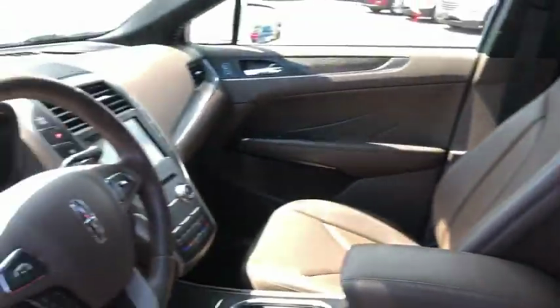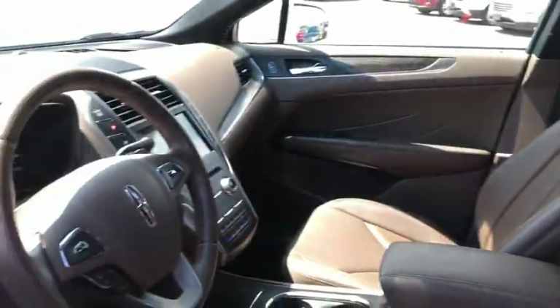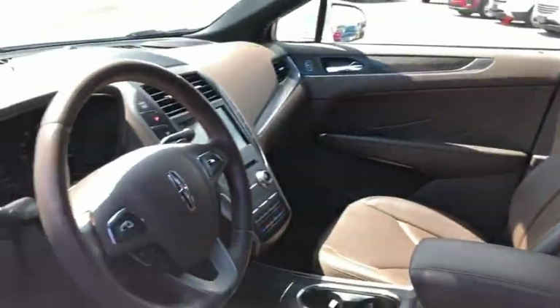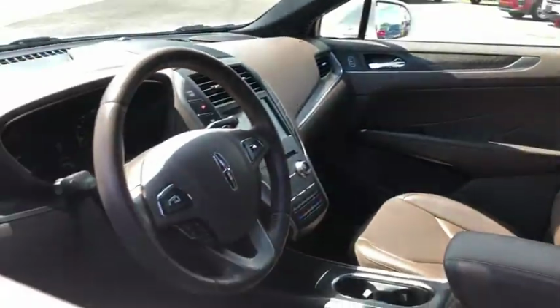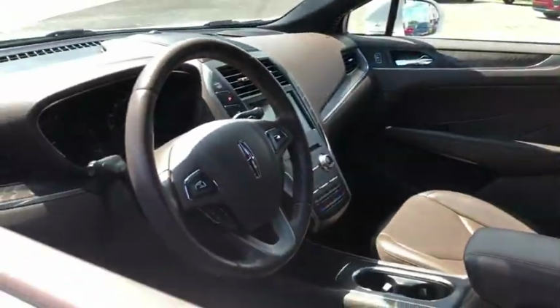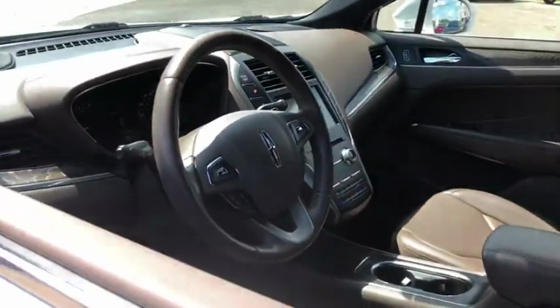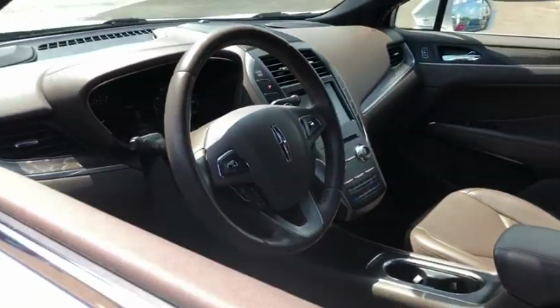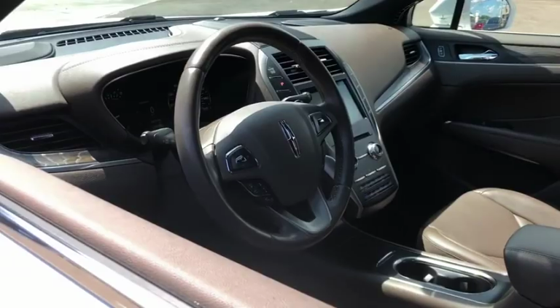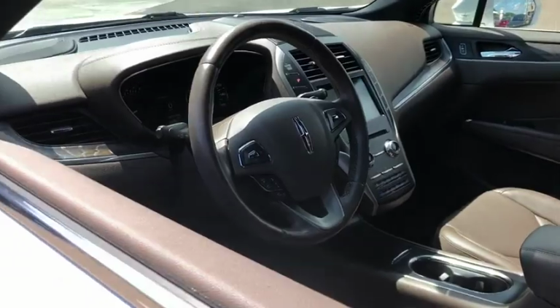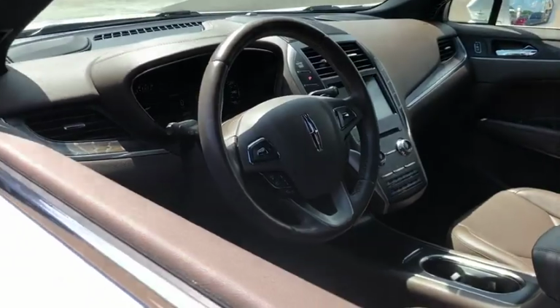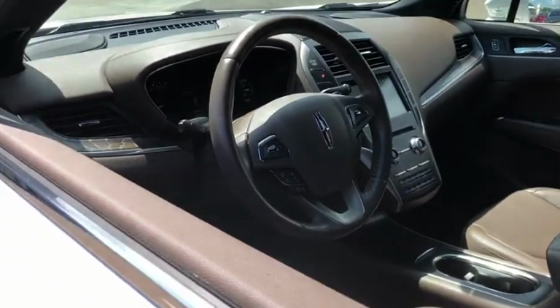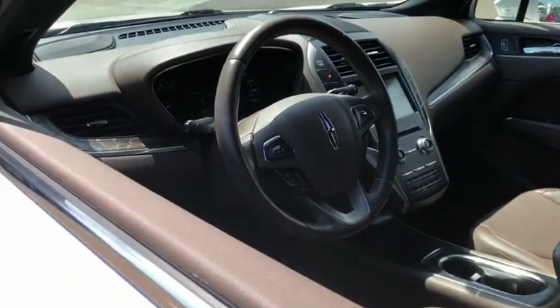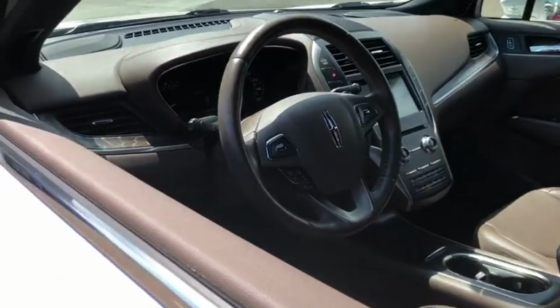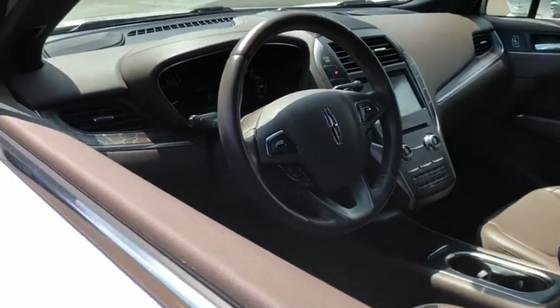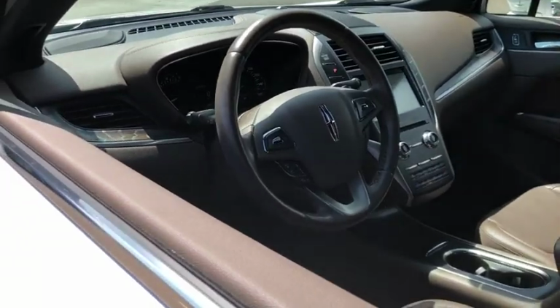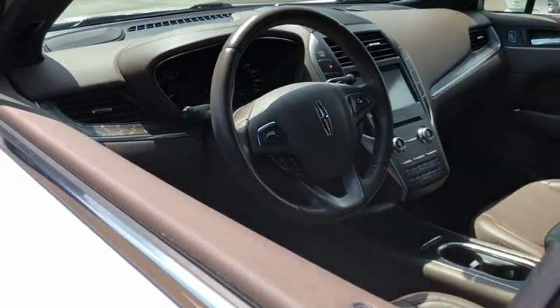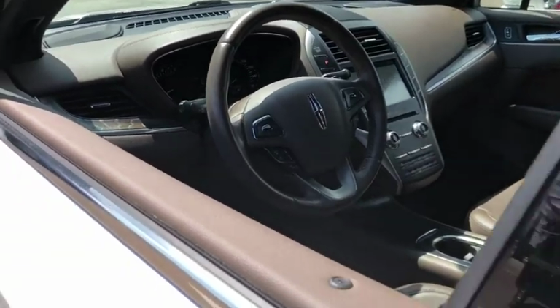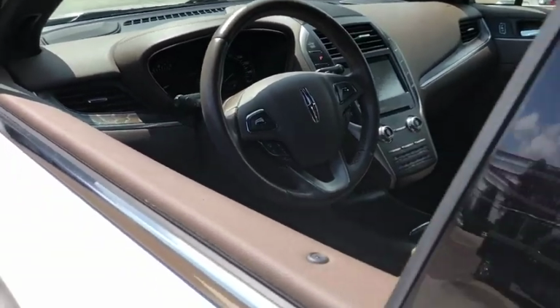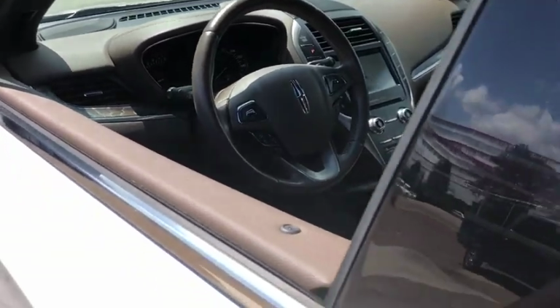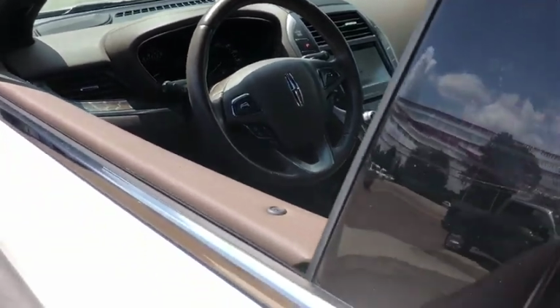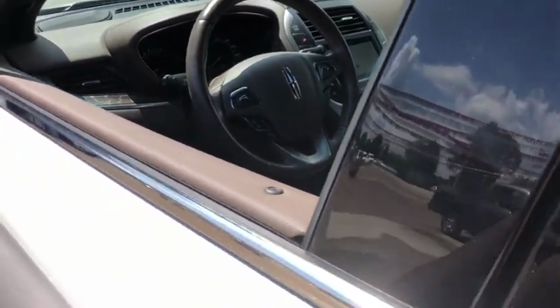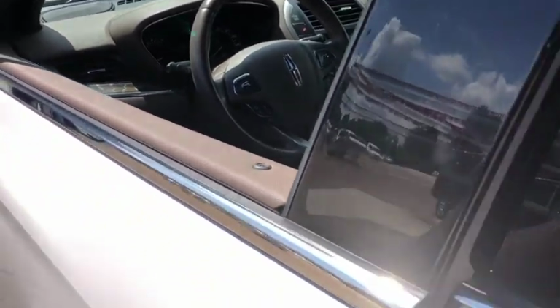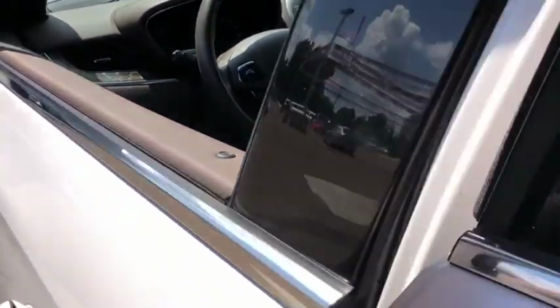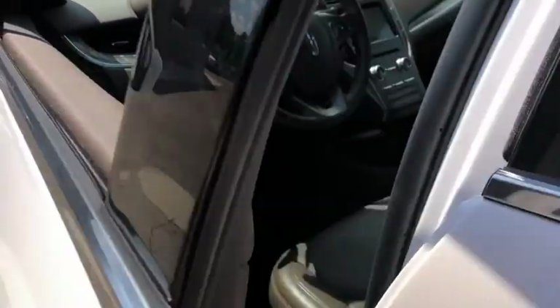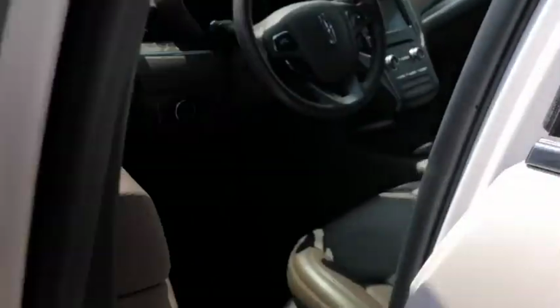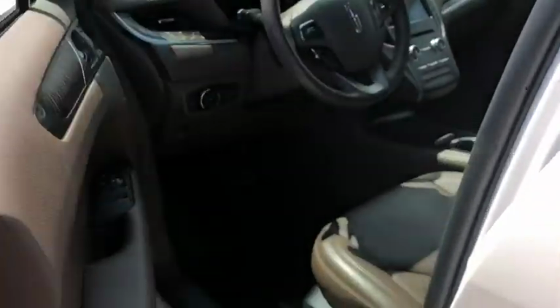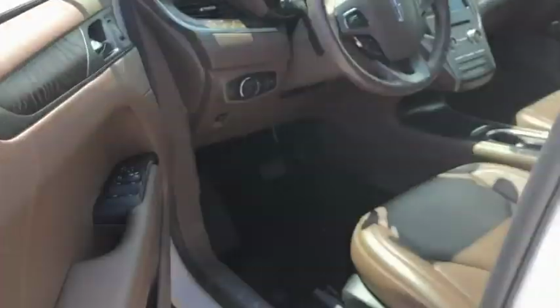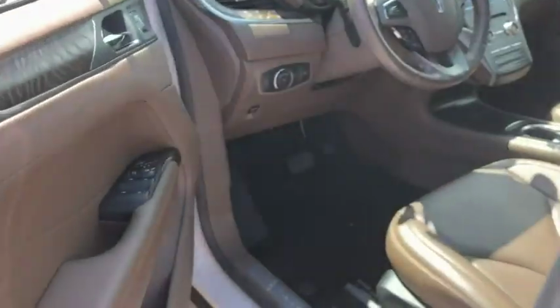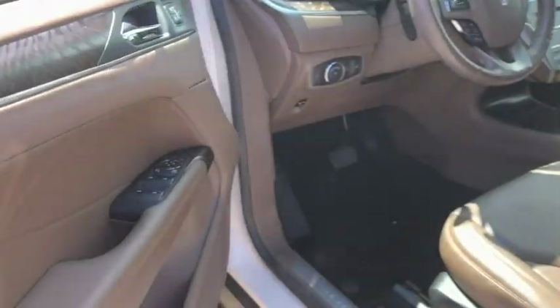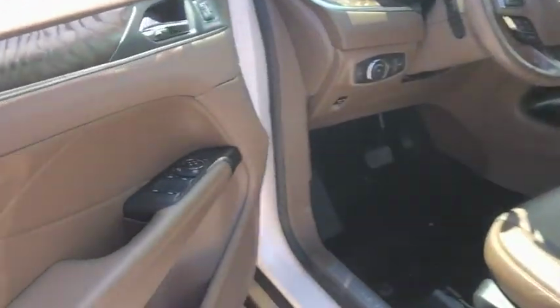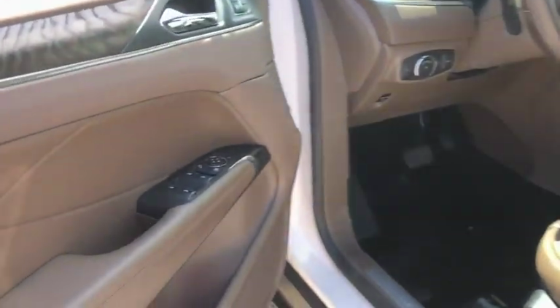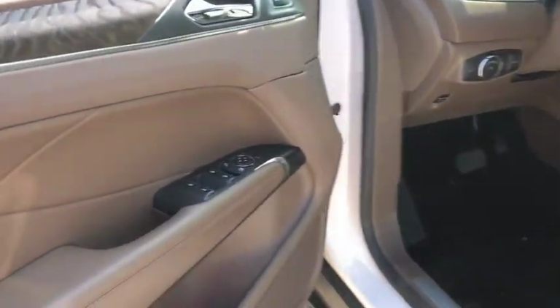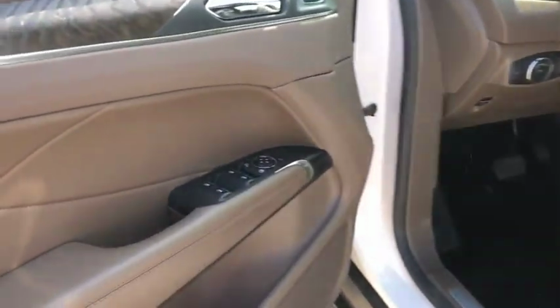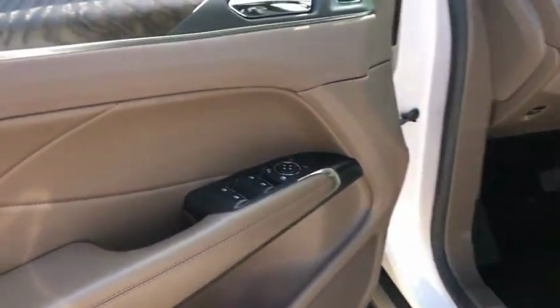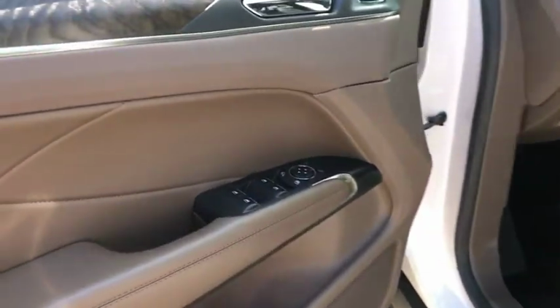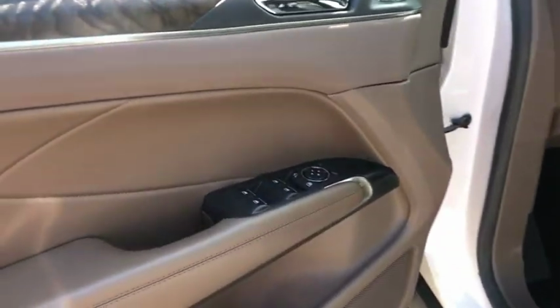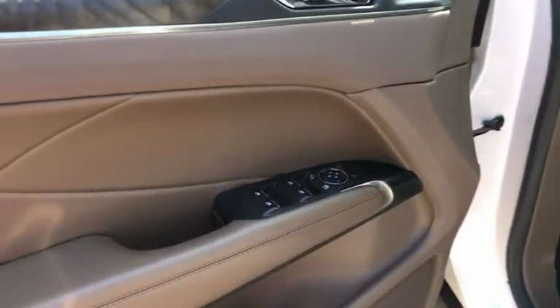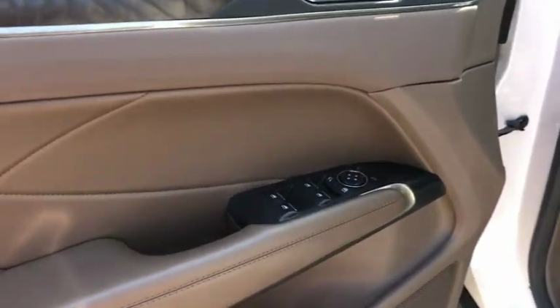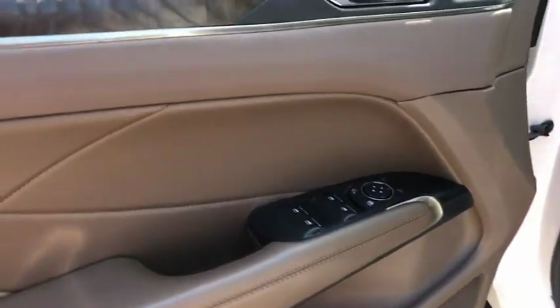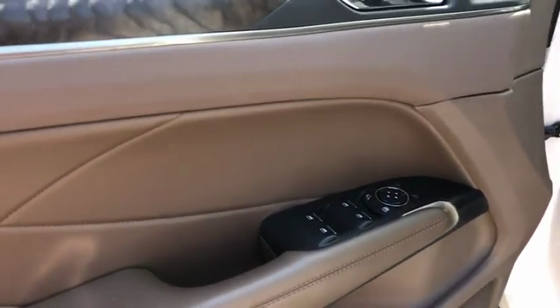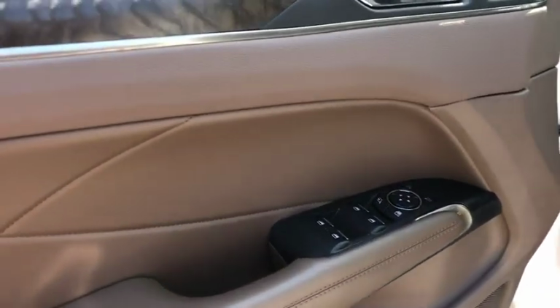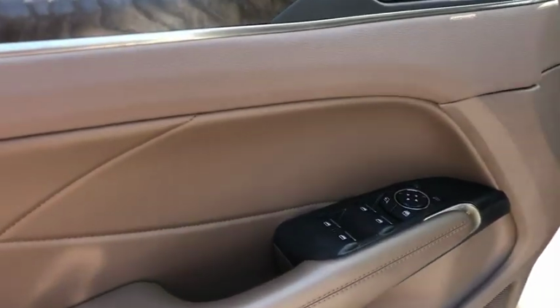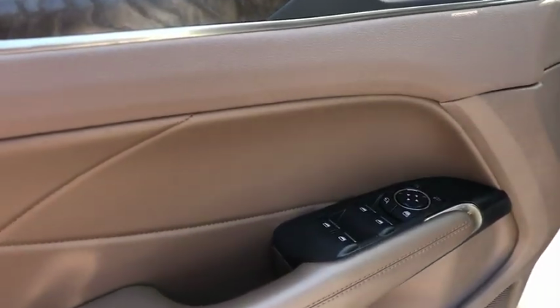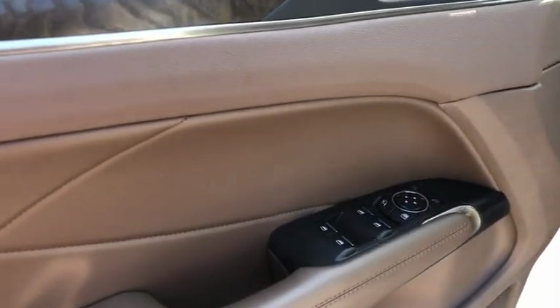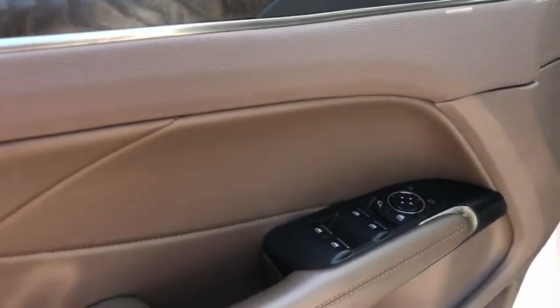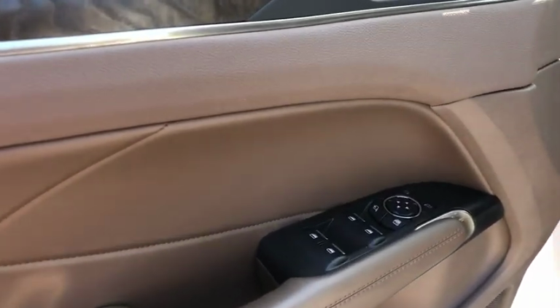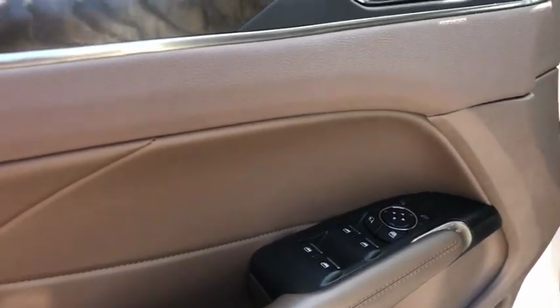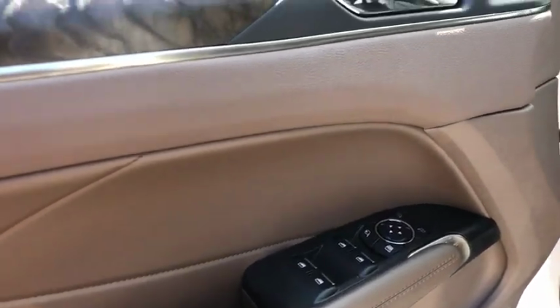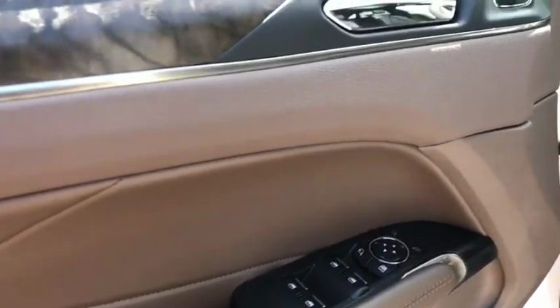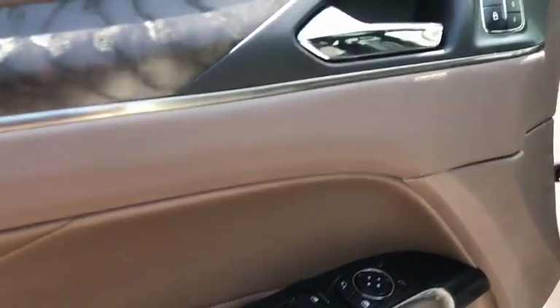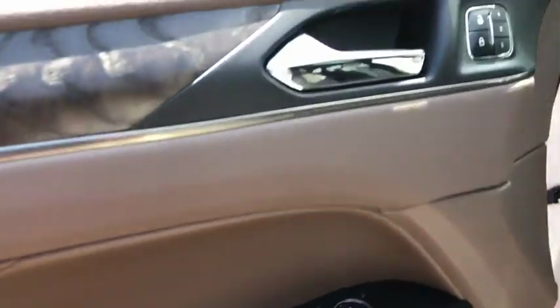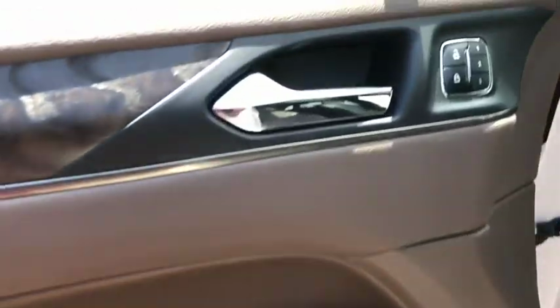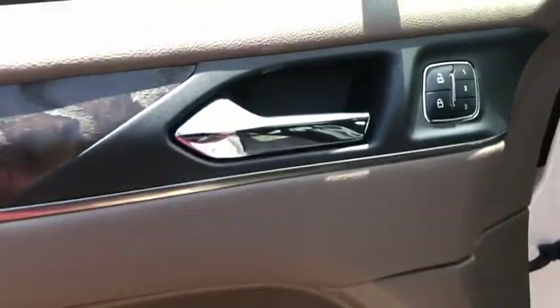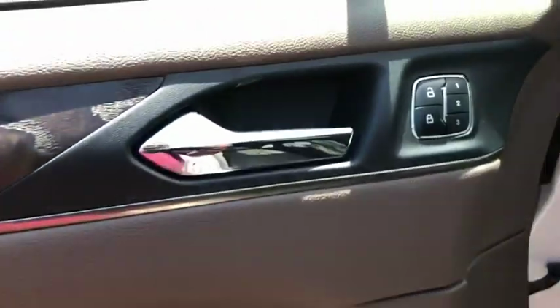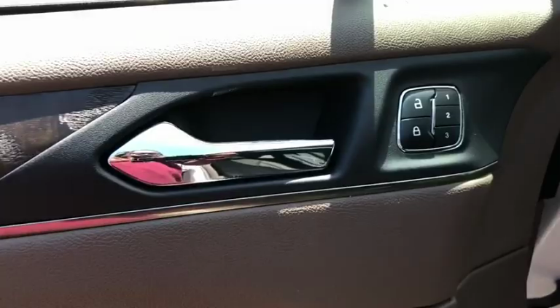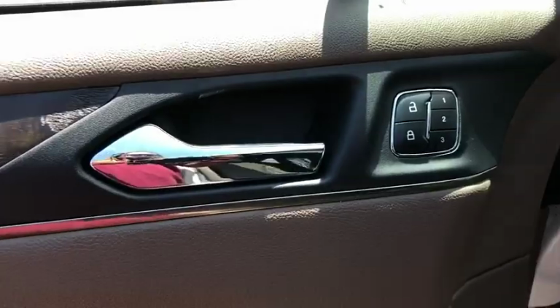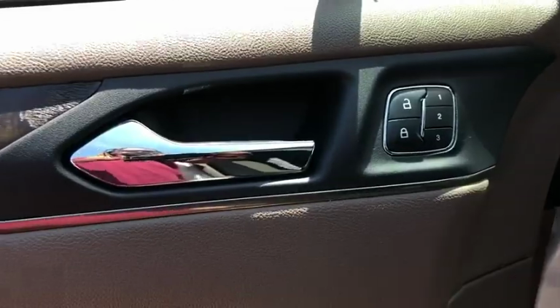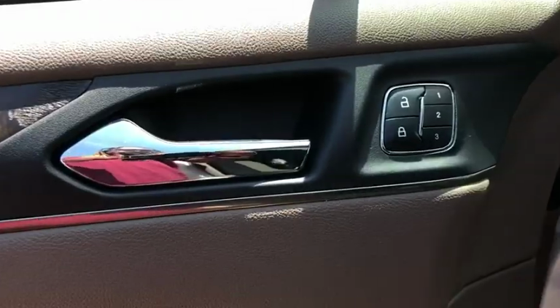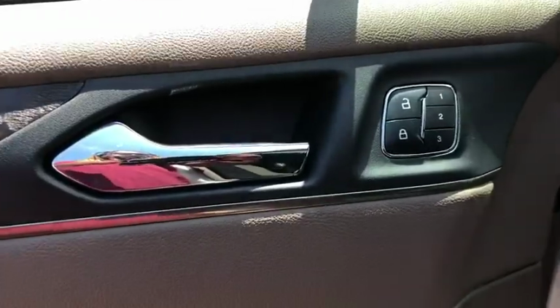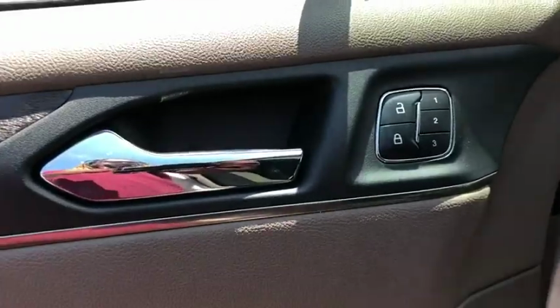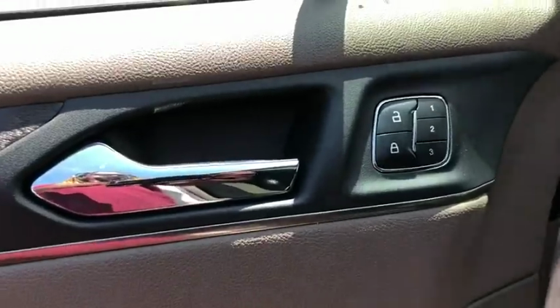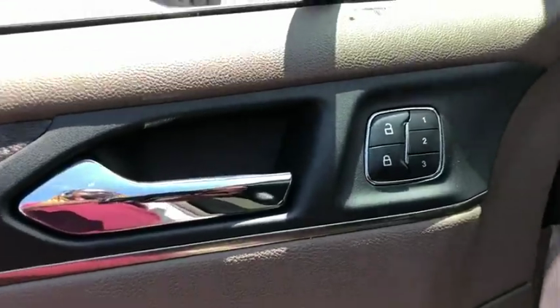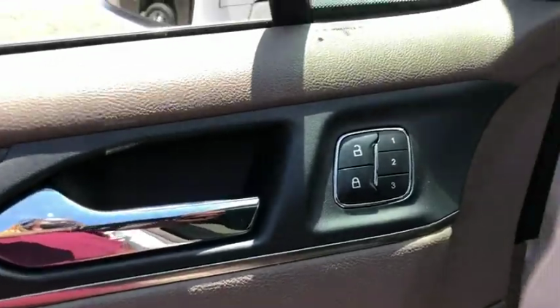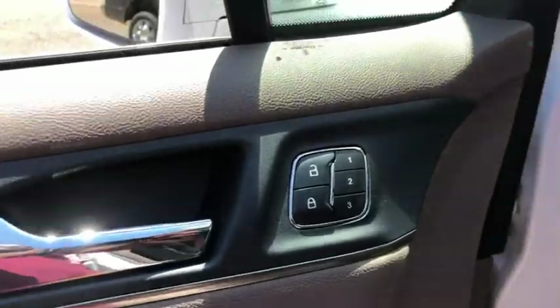This vehicle has less than 25,000 miles. This beauty will even make your house keys jealous. Drive it today!